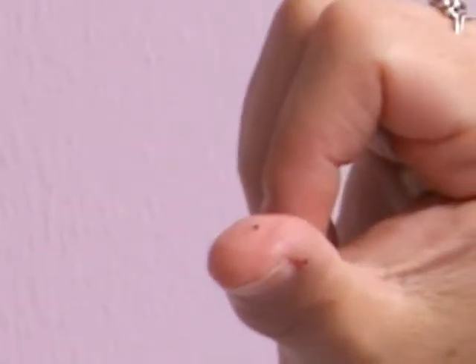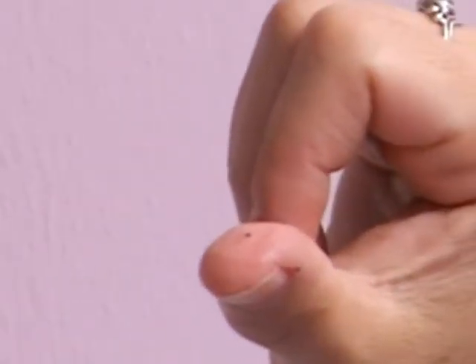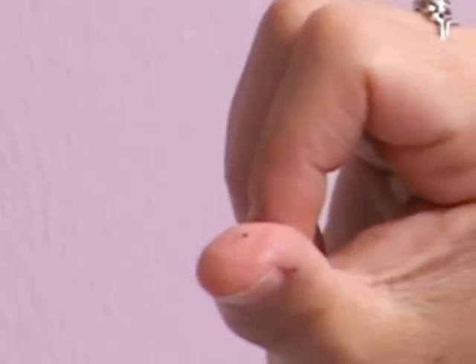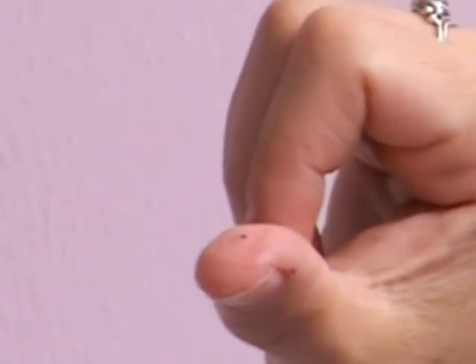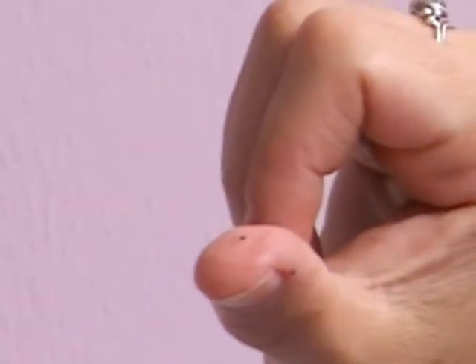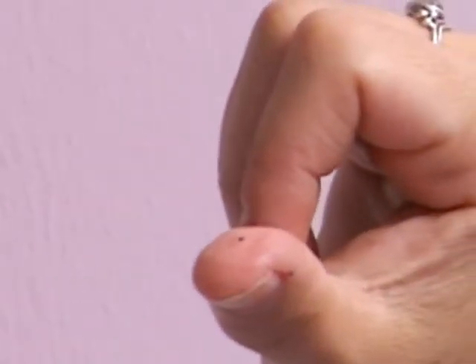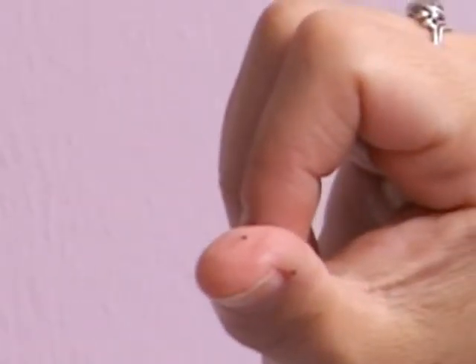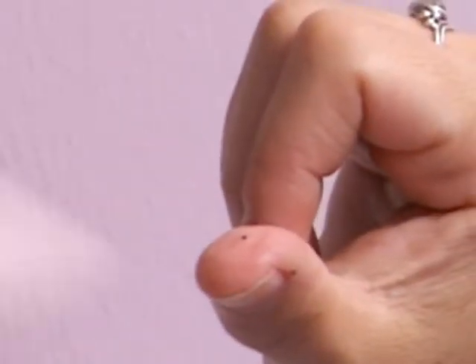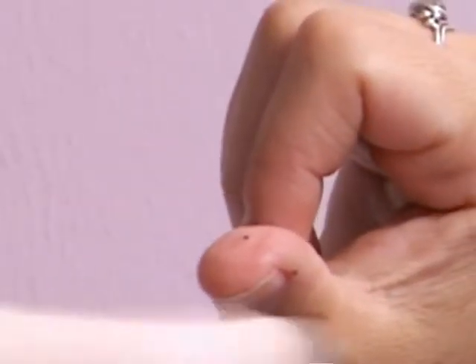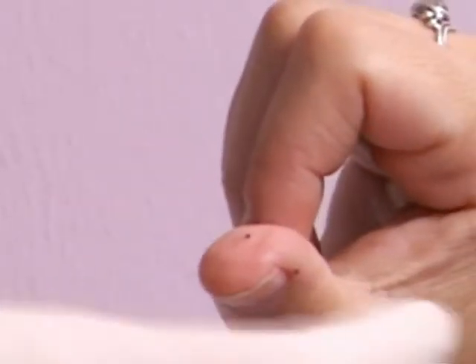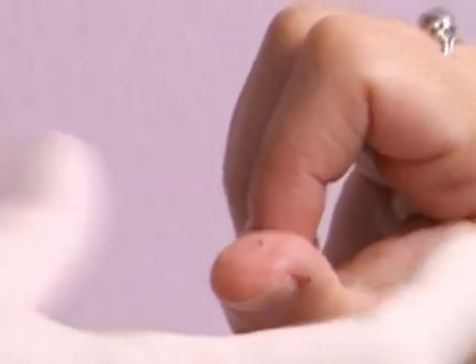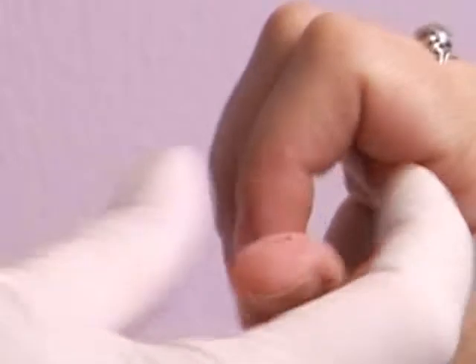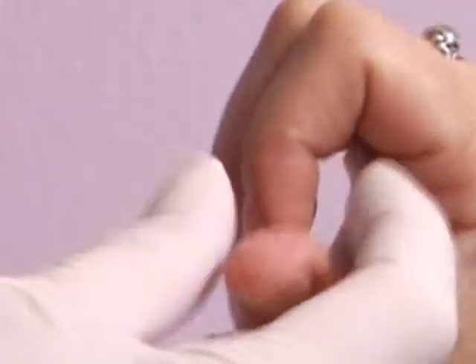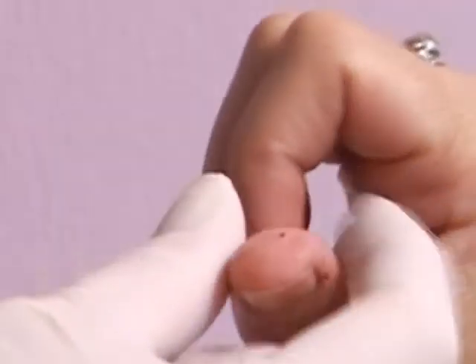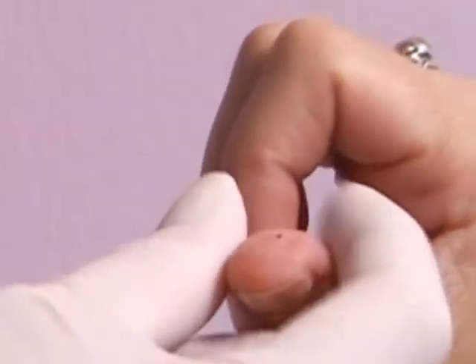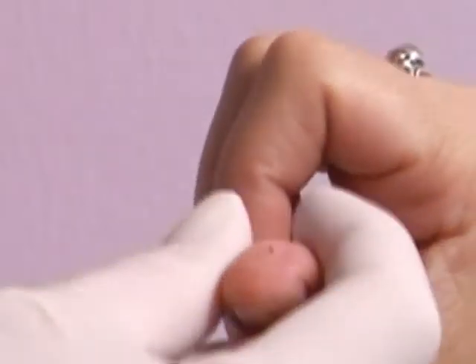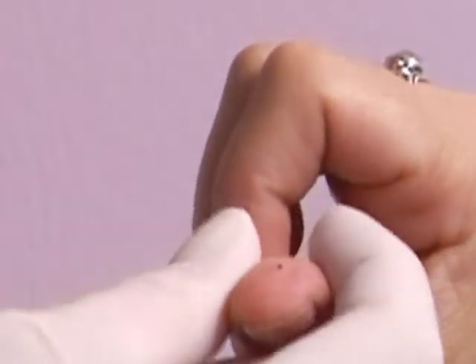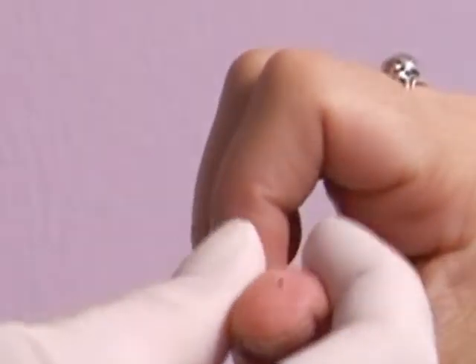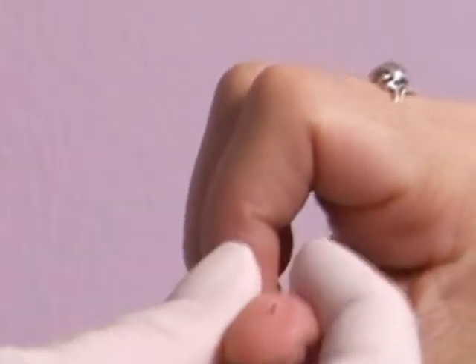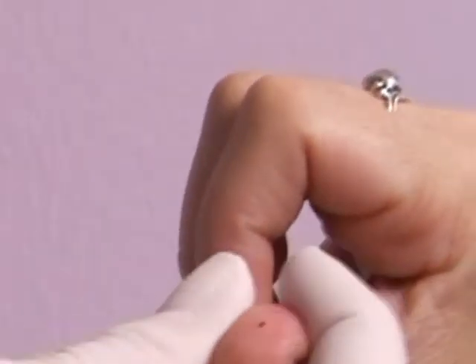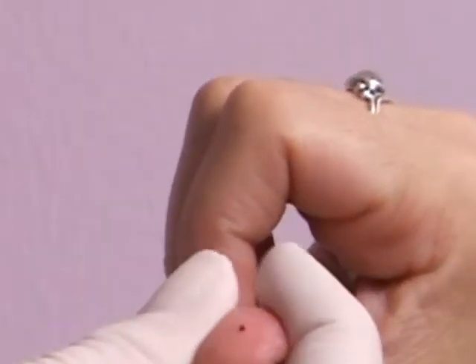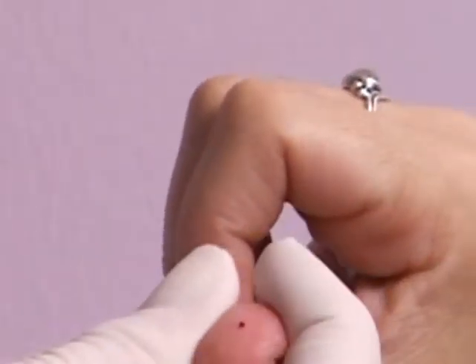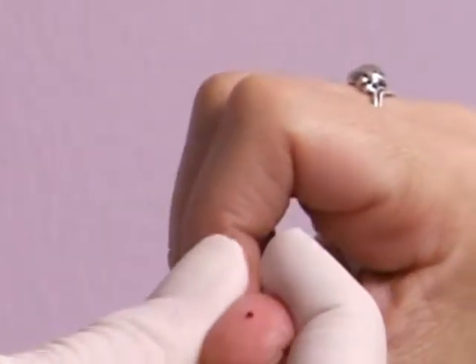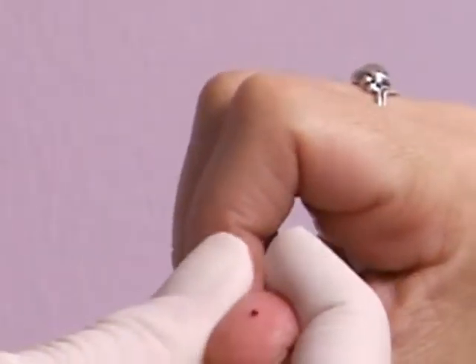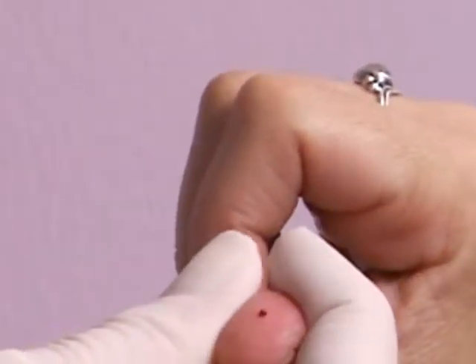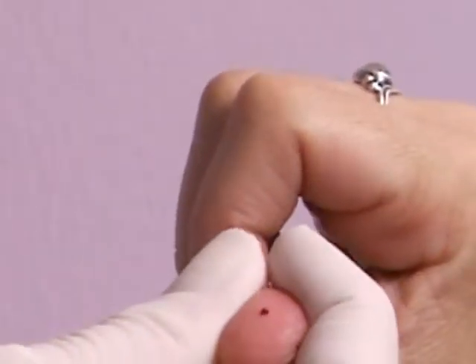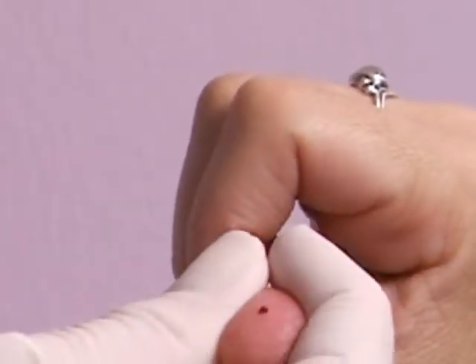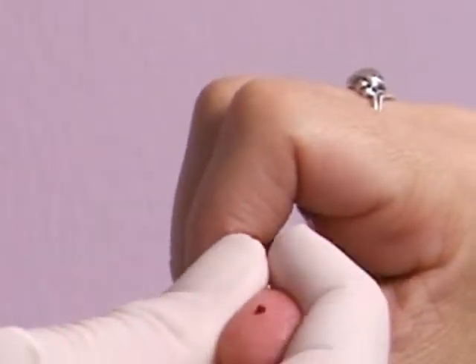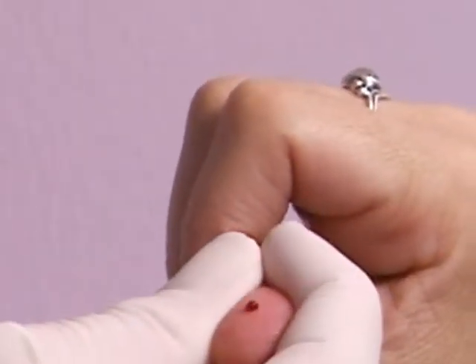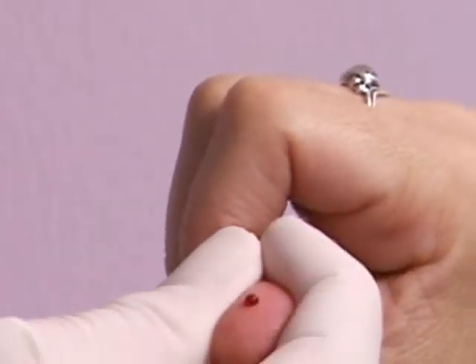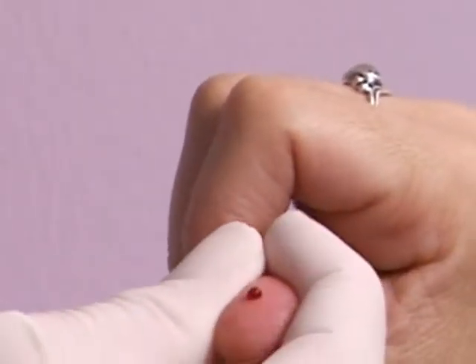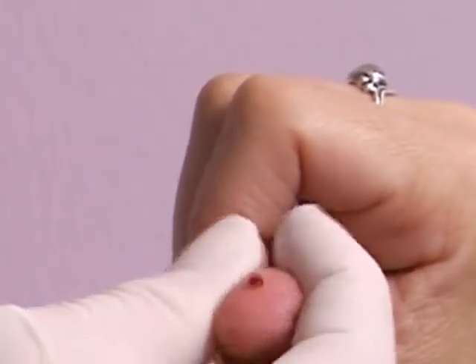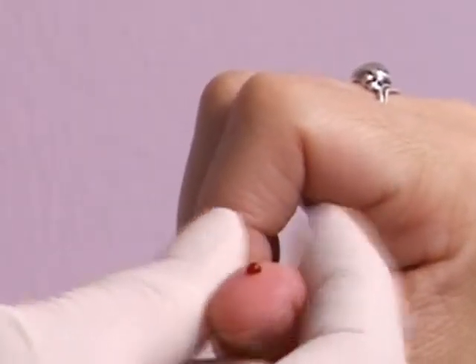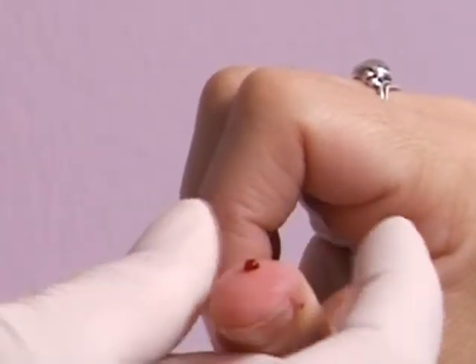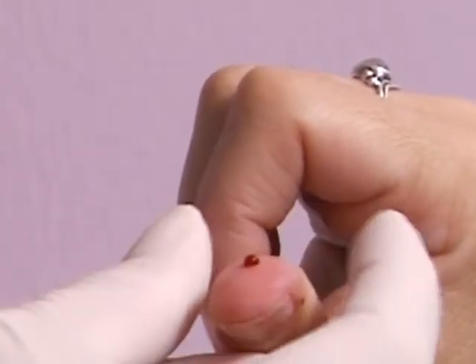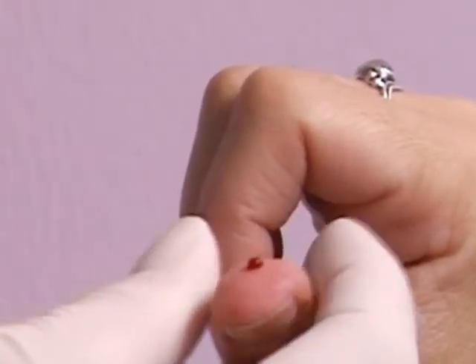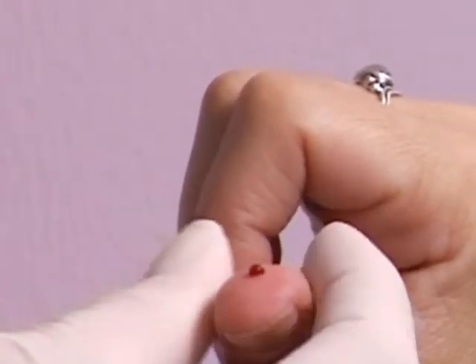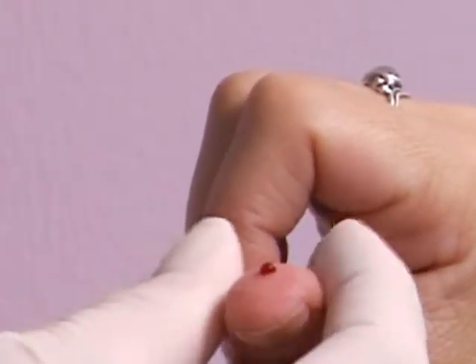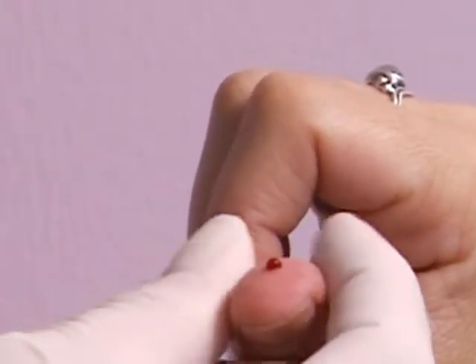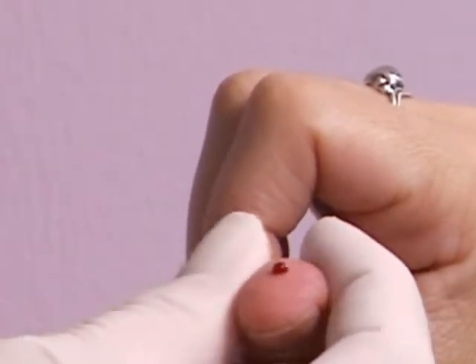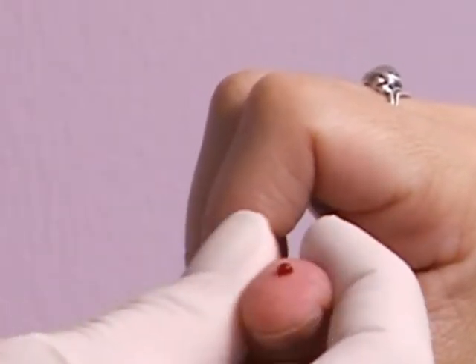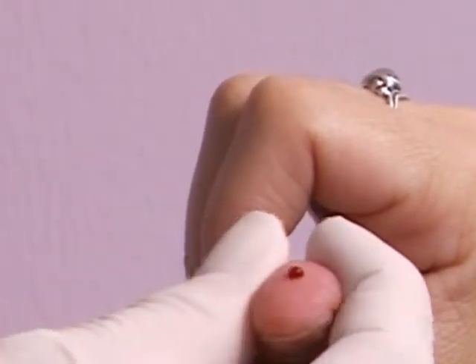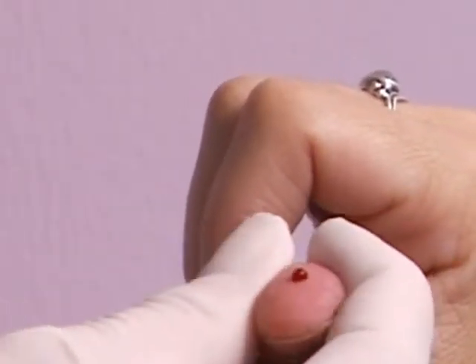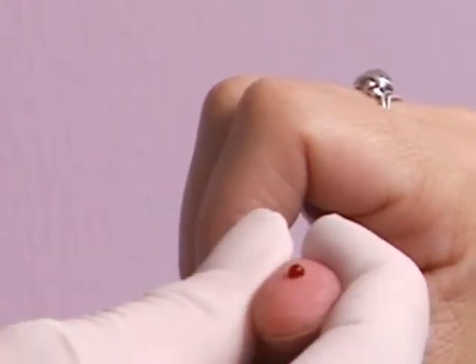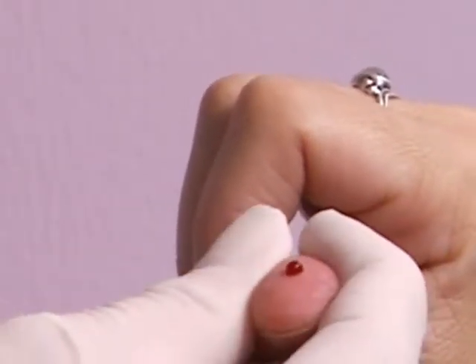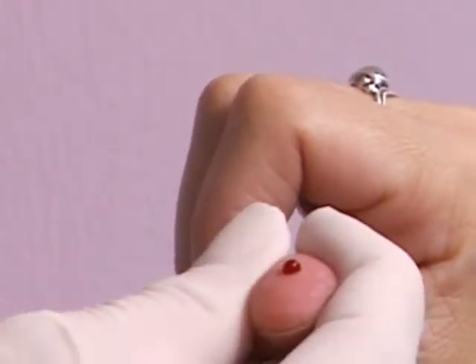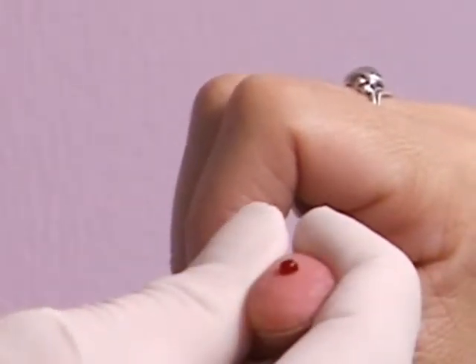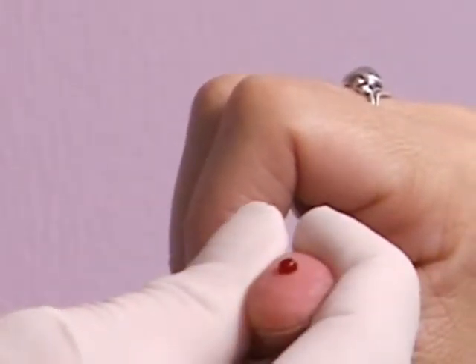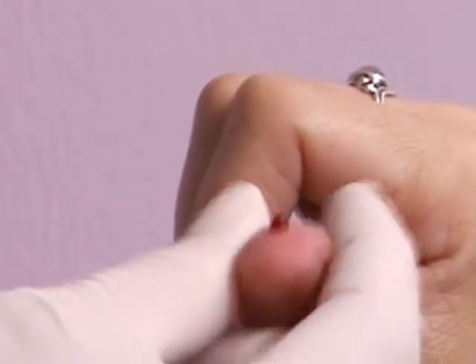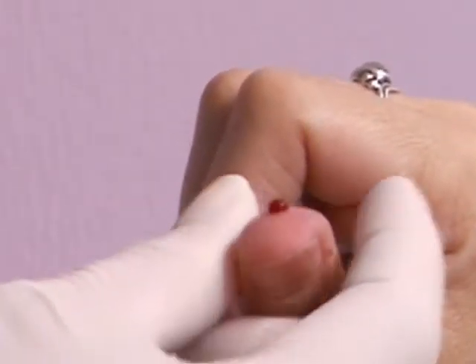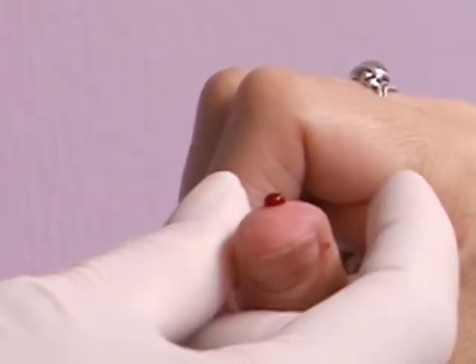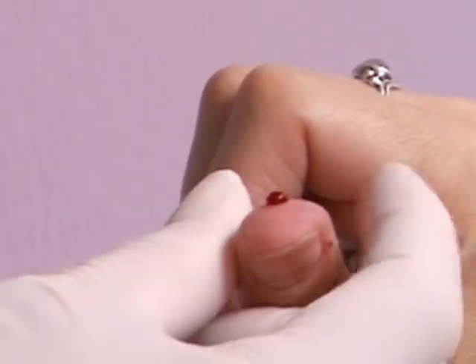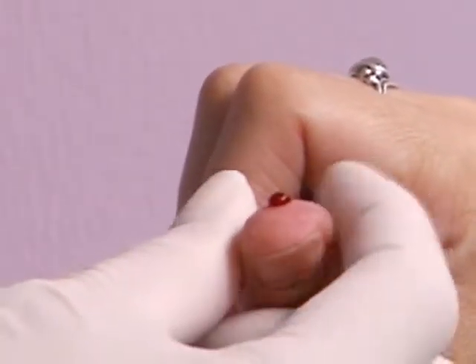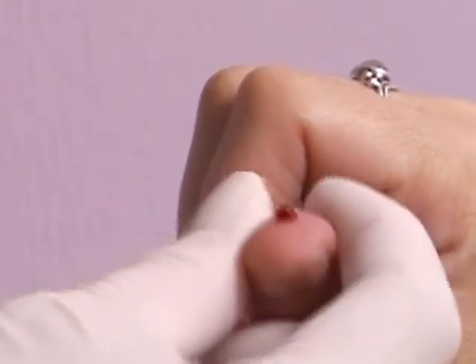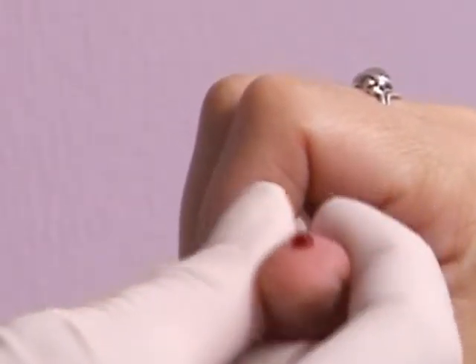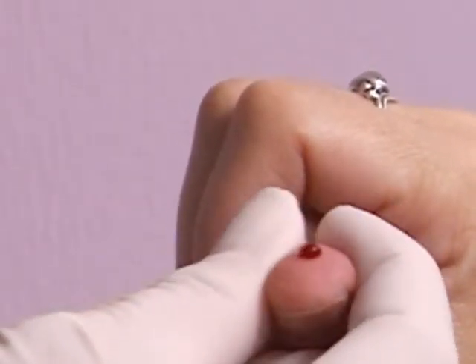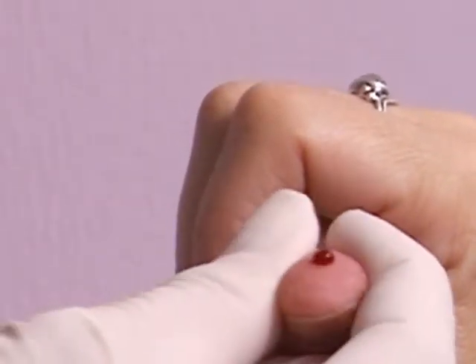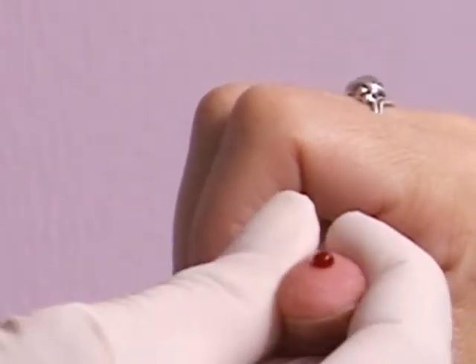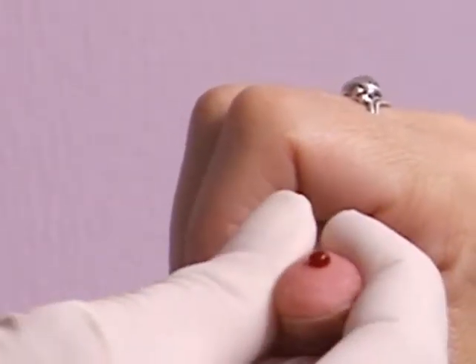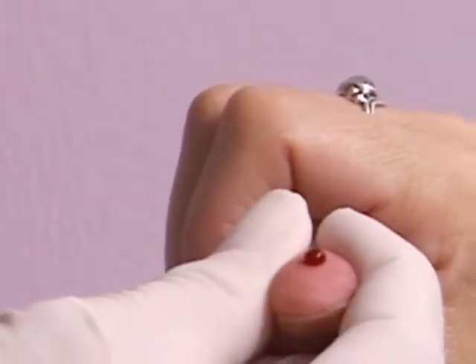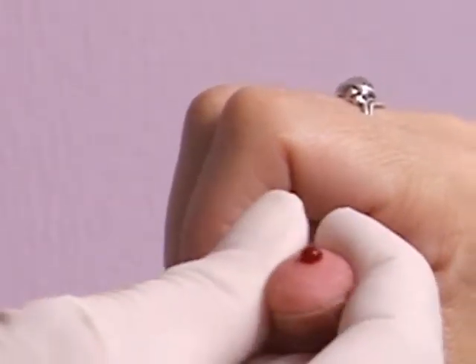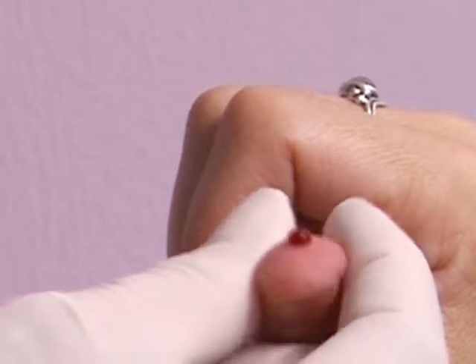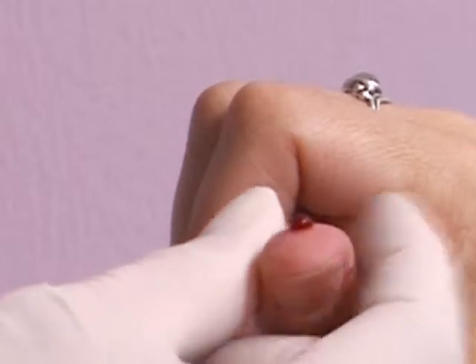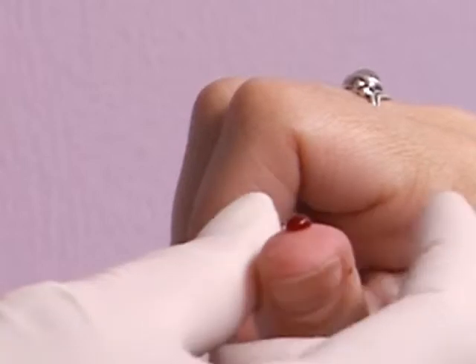Gently grasp the thumb as shown here and squeeze and release to produce a bead of blood.